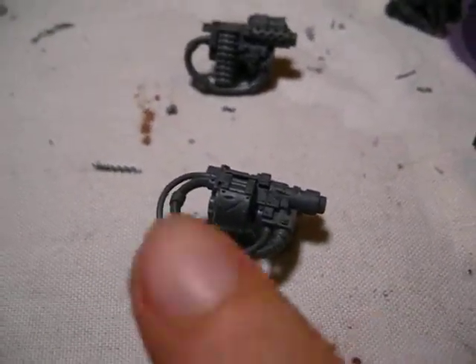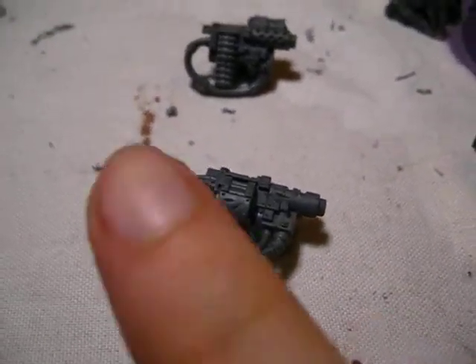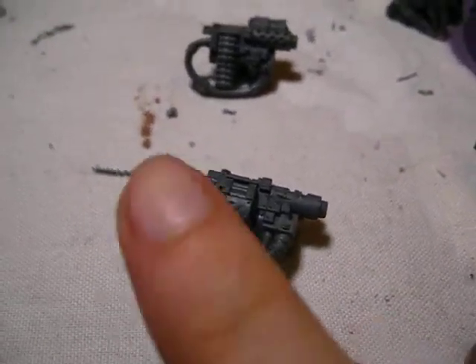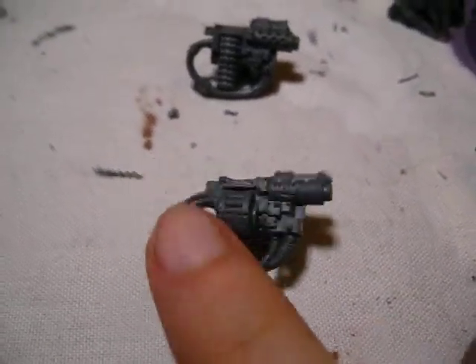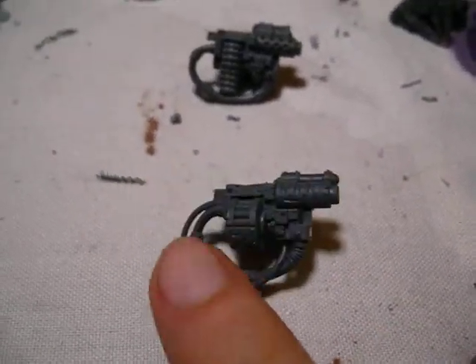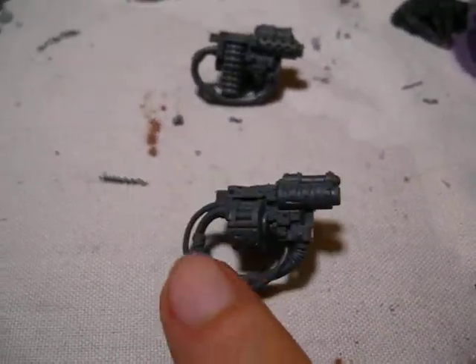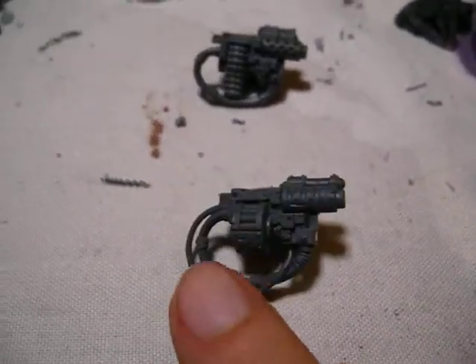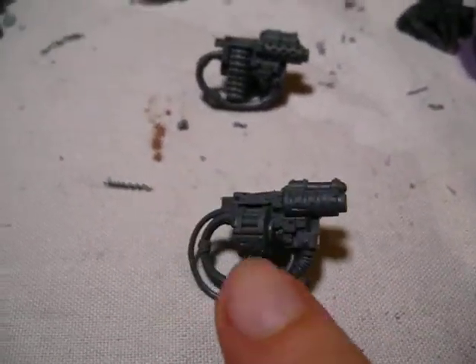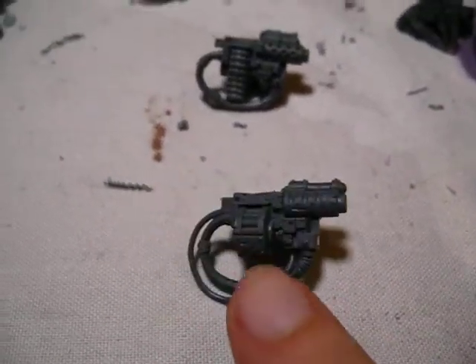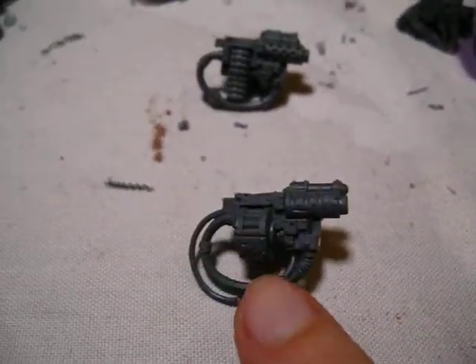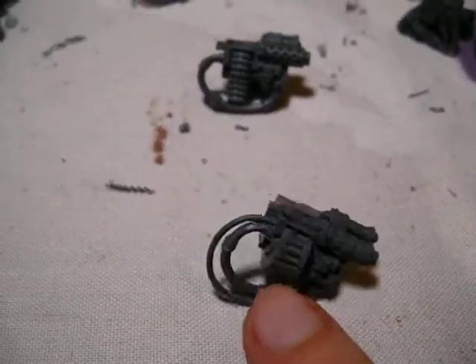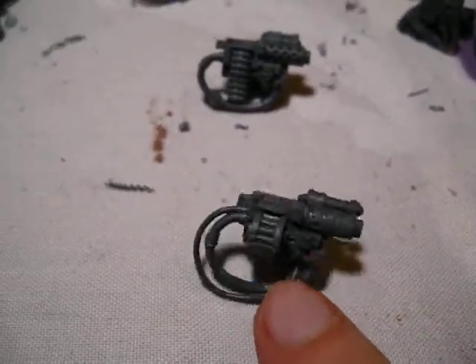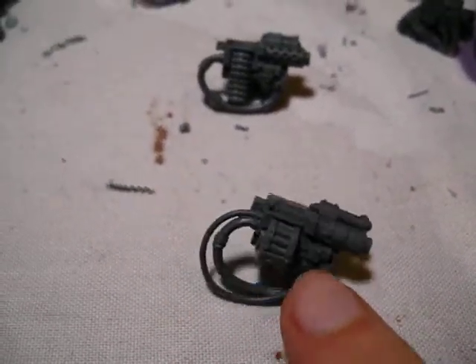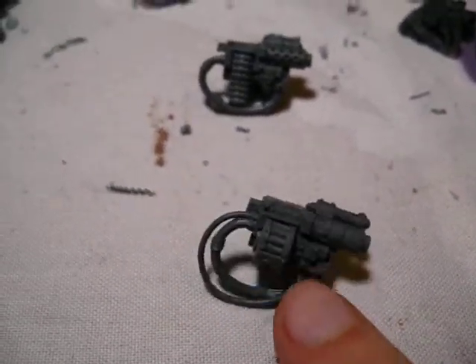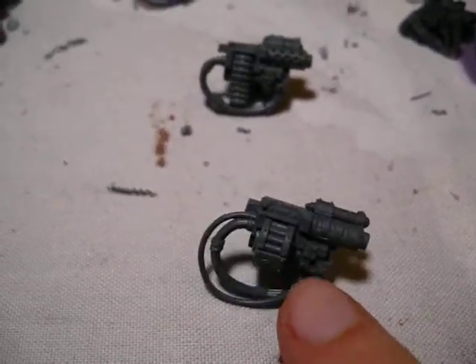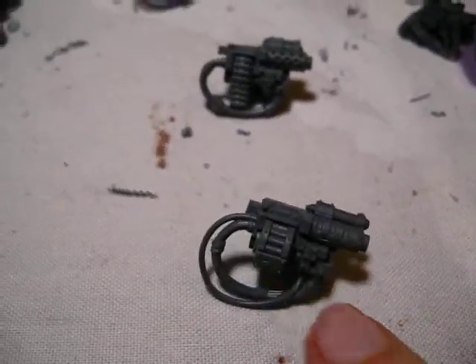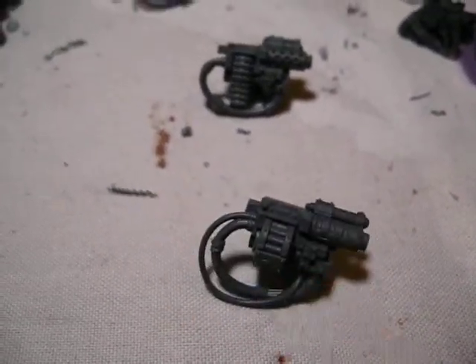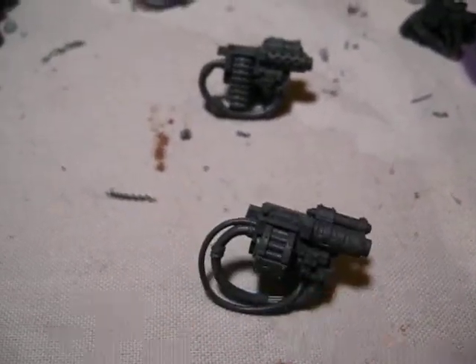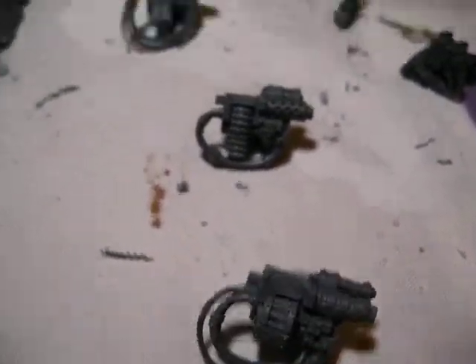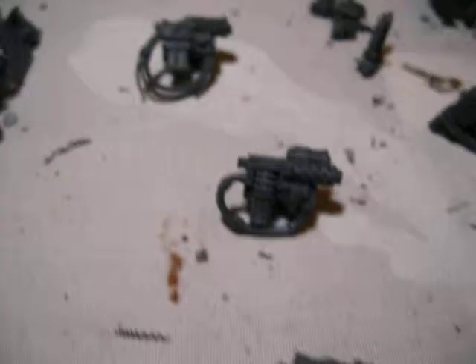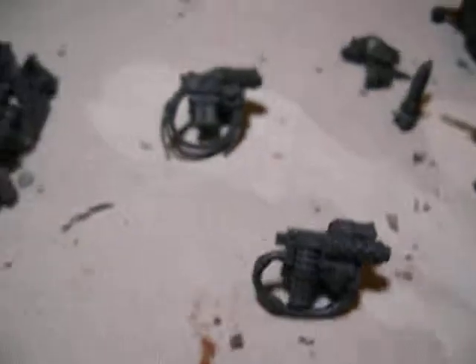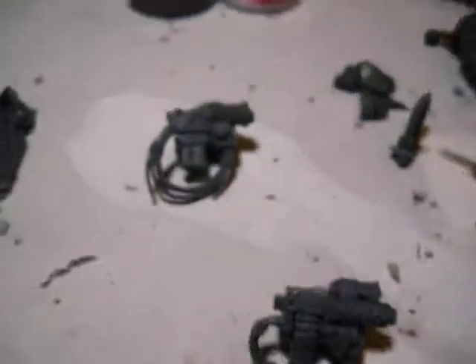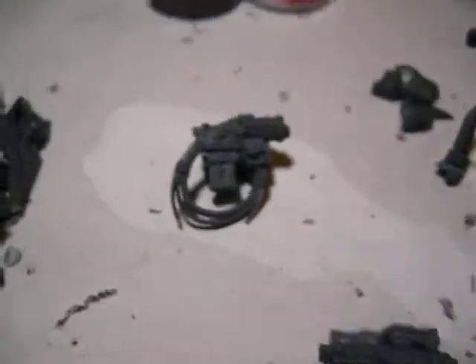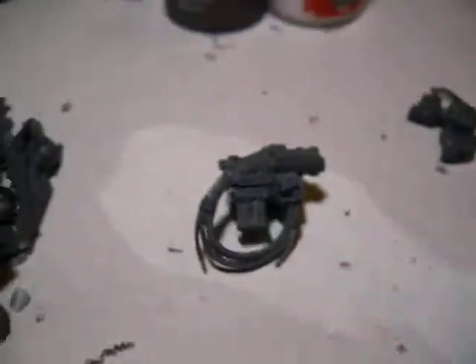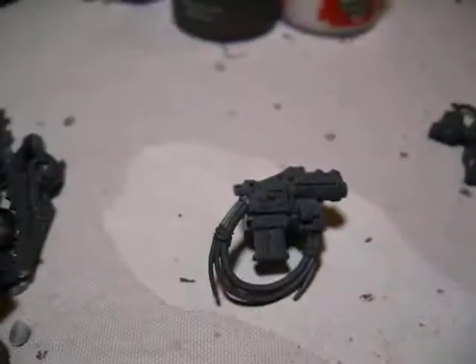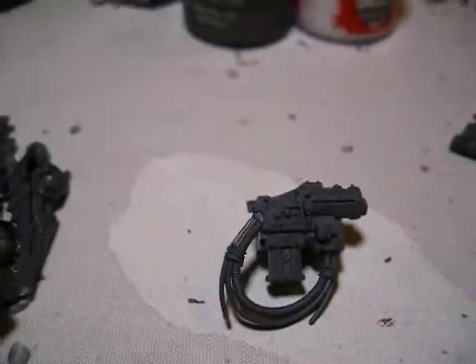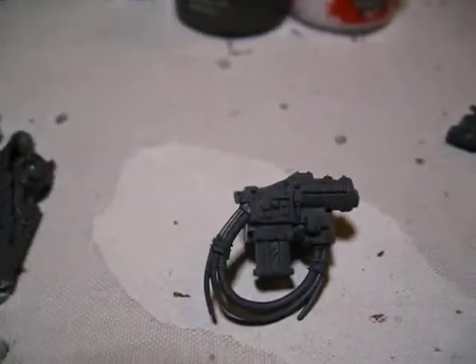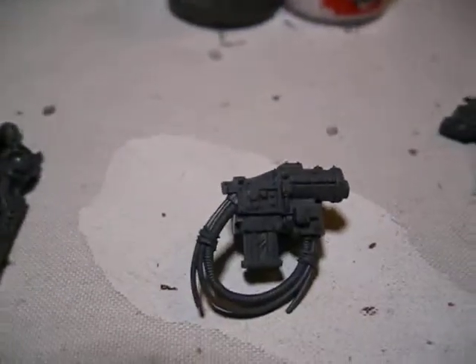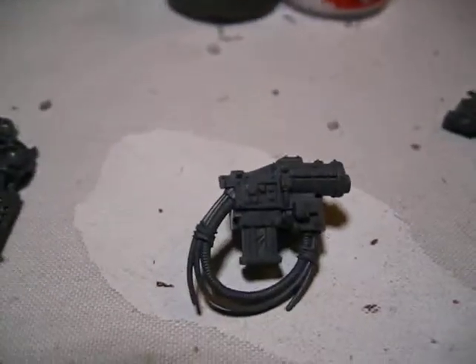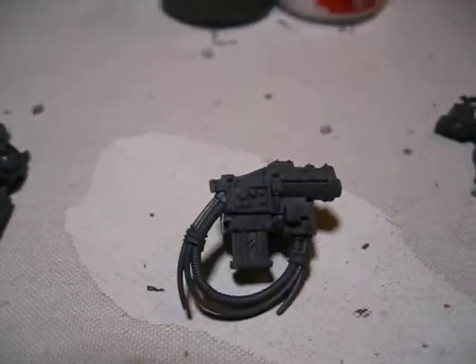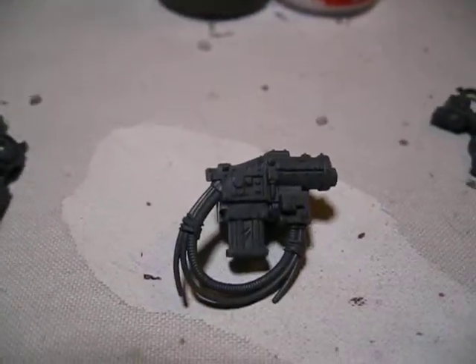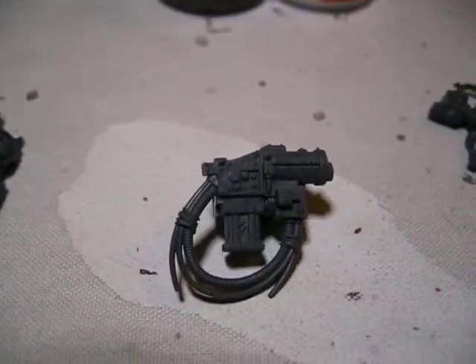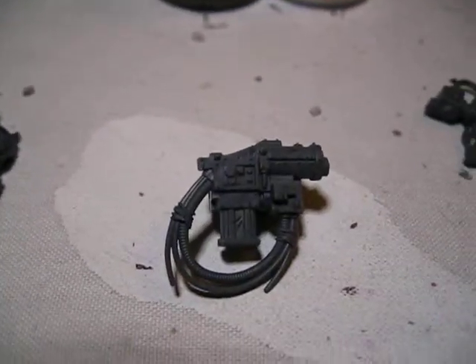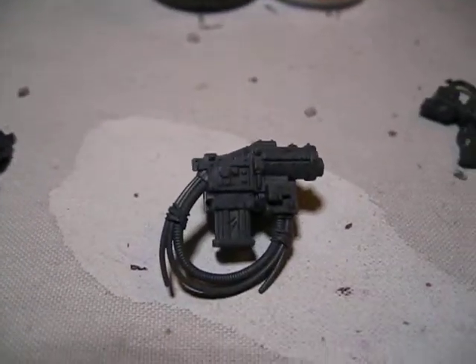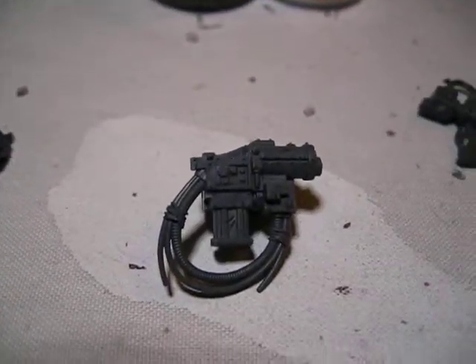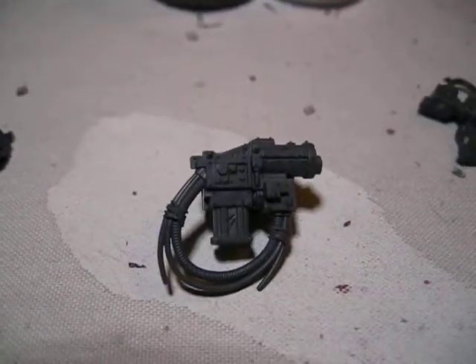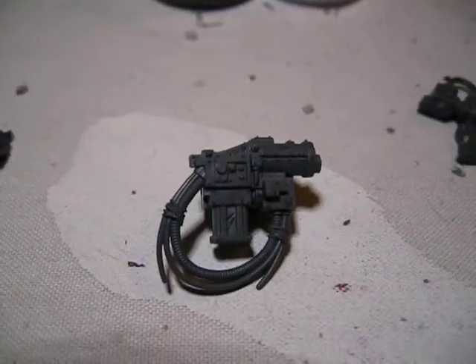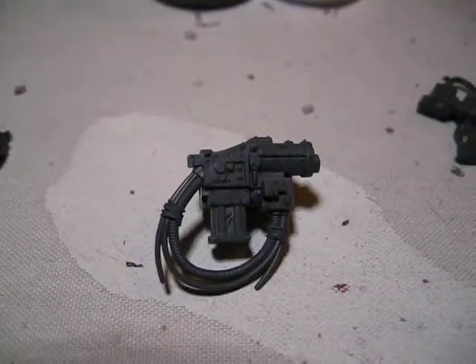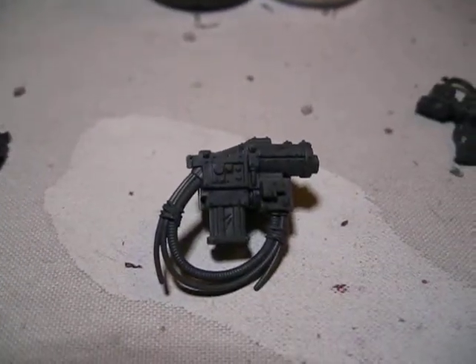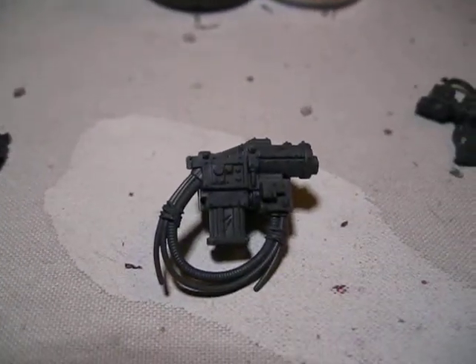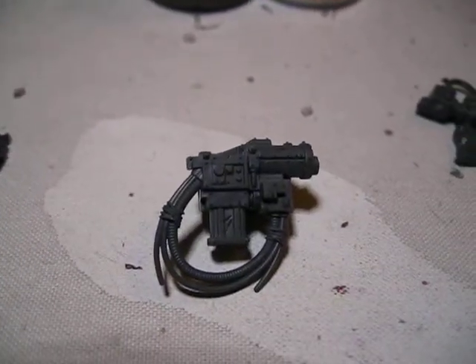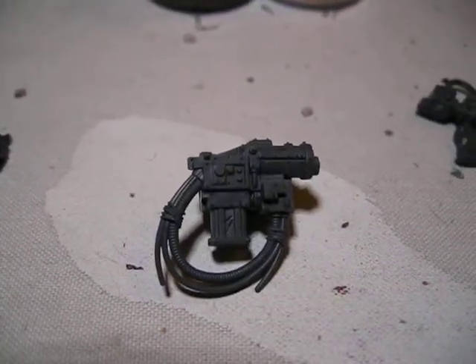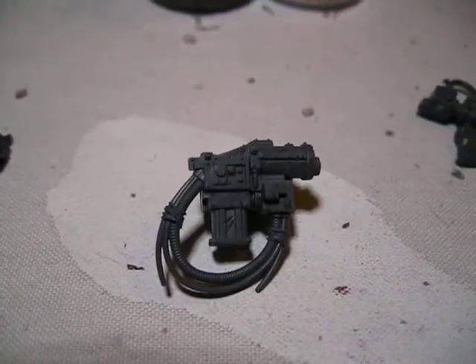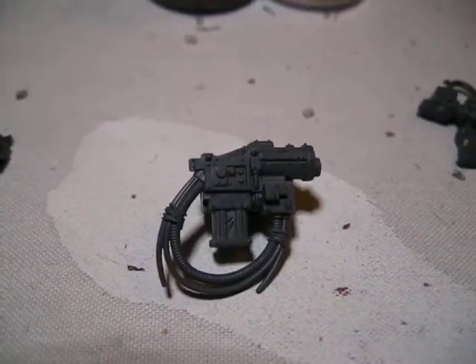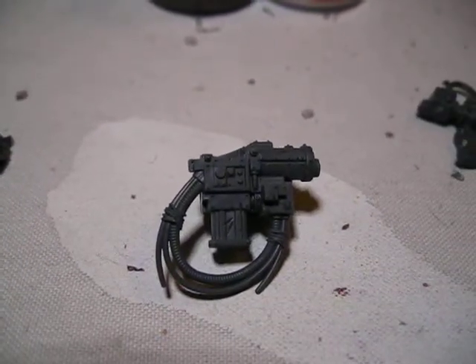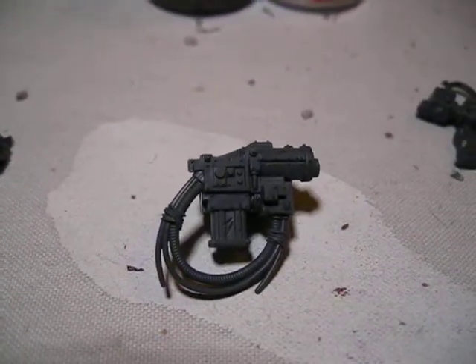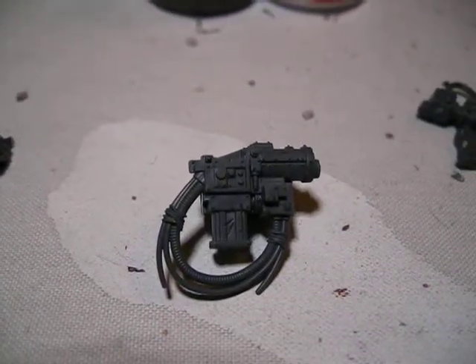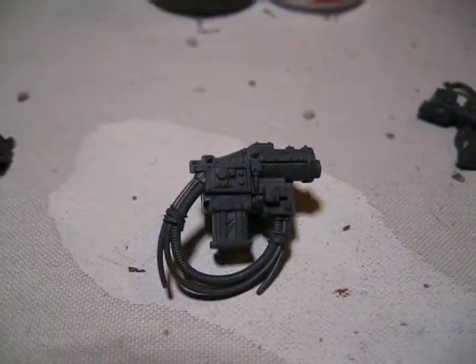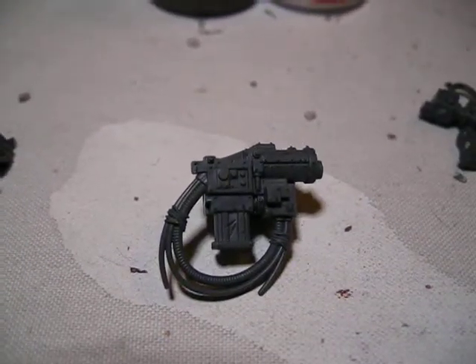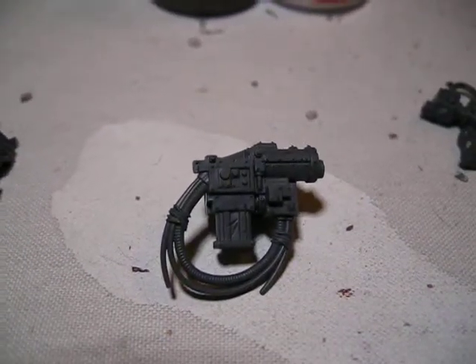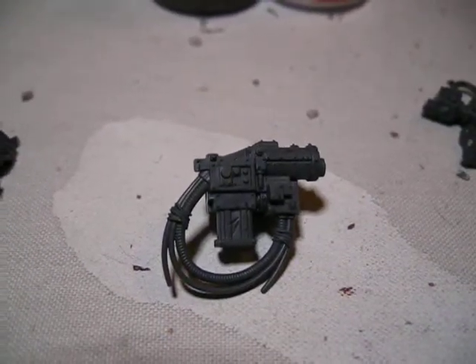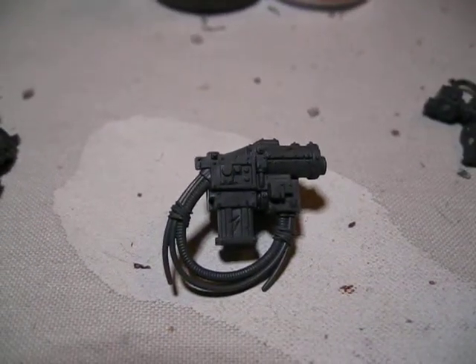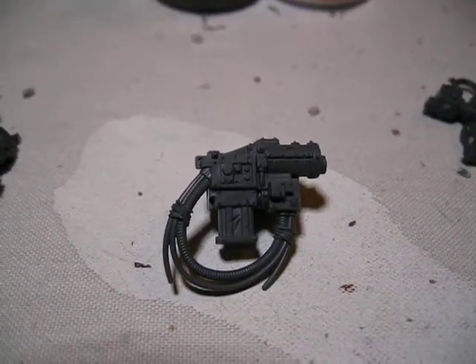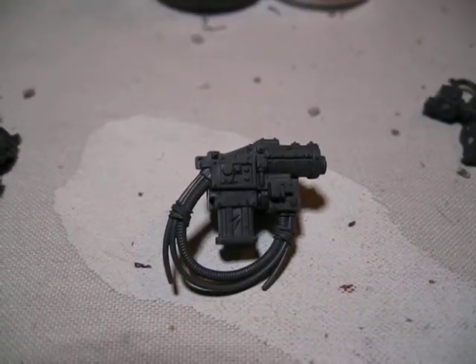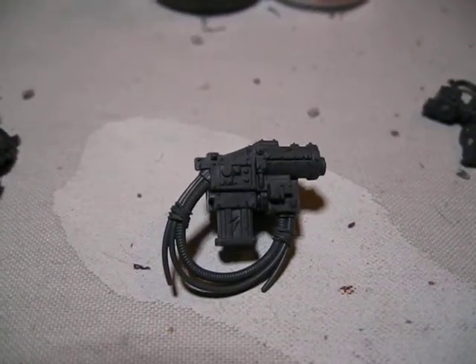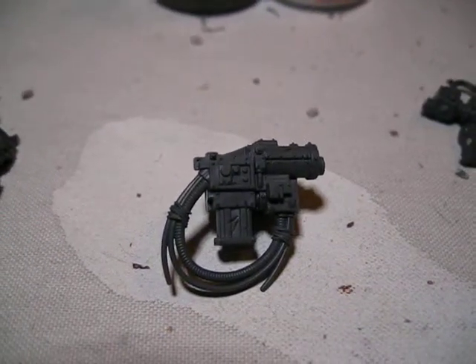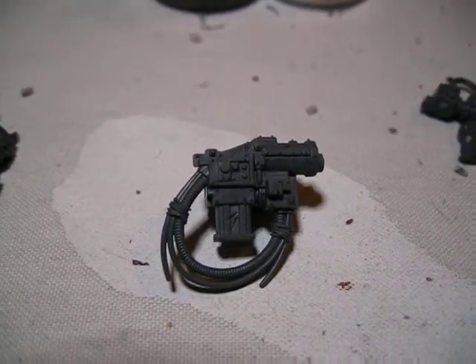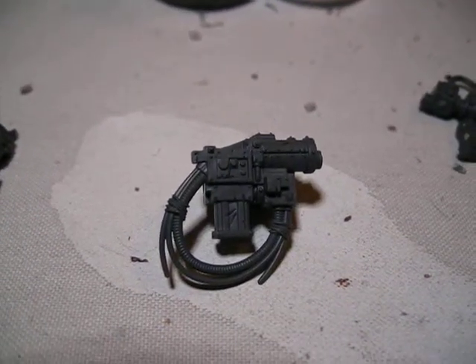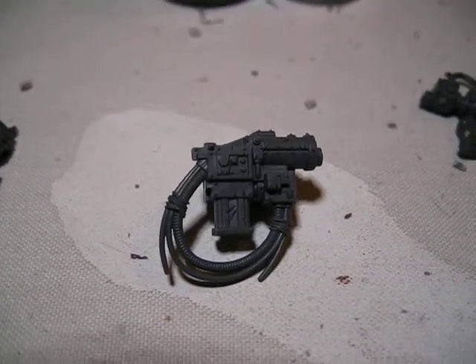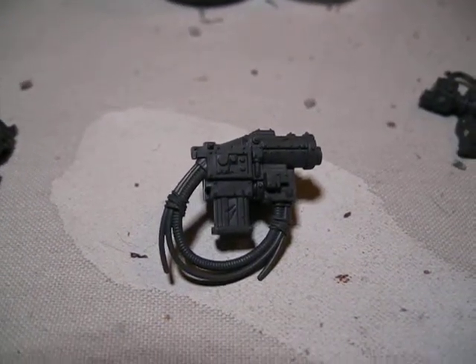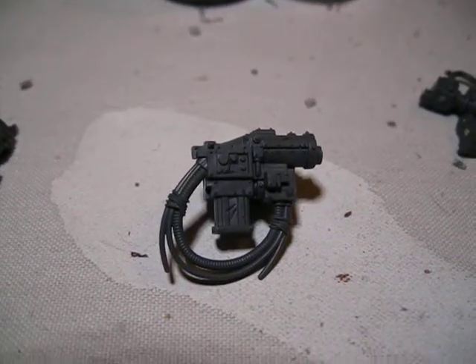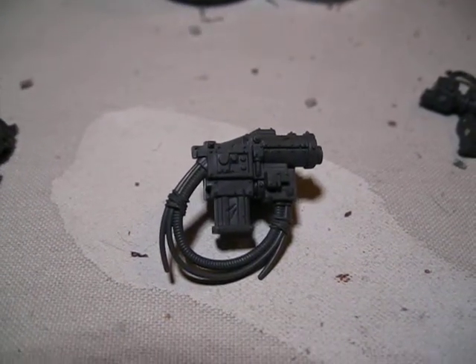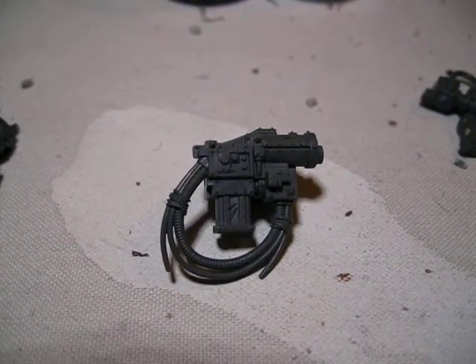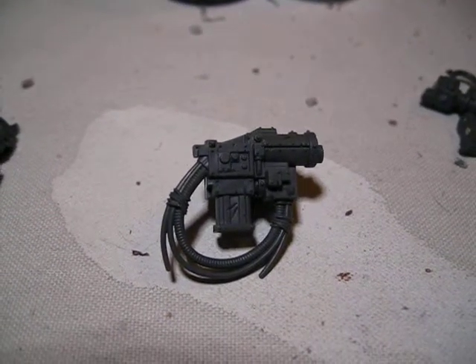I really like orc weapons — they just look cool. I'm going to have to do something cool with my orcs one of these days.